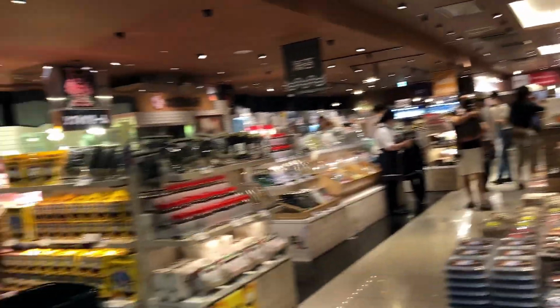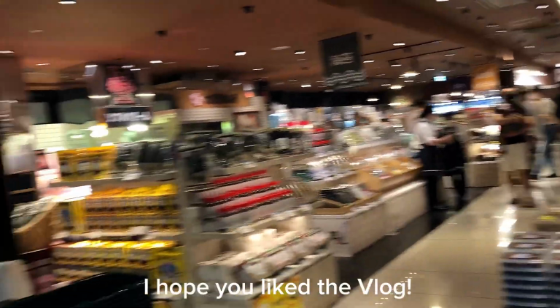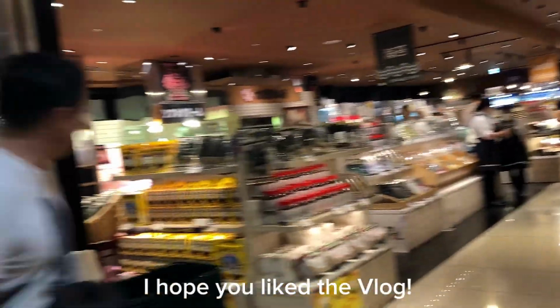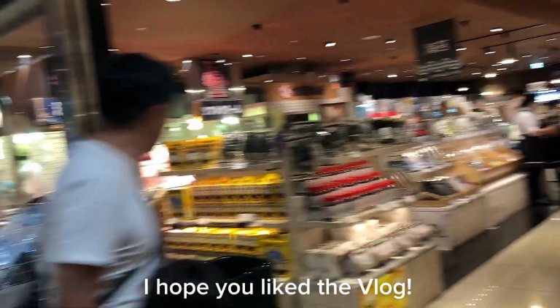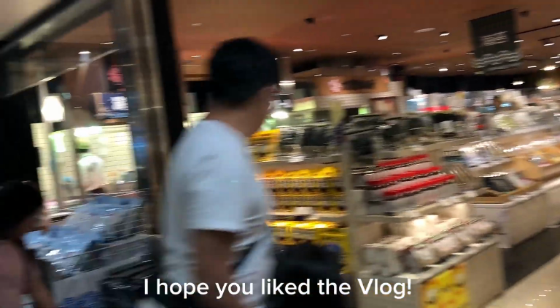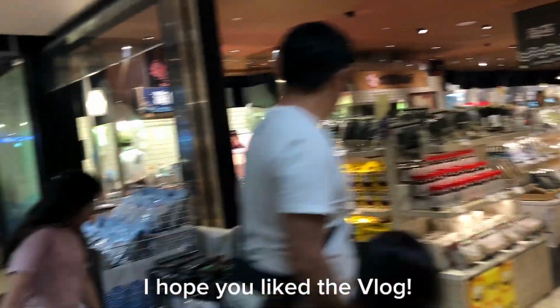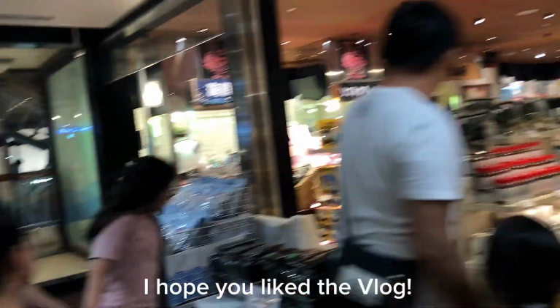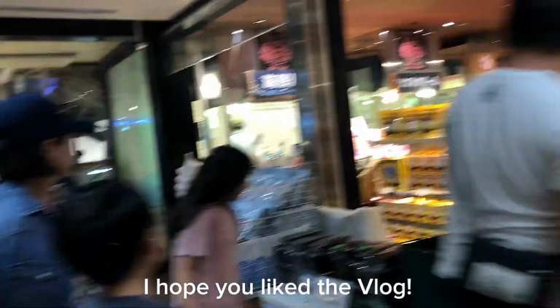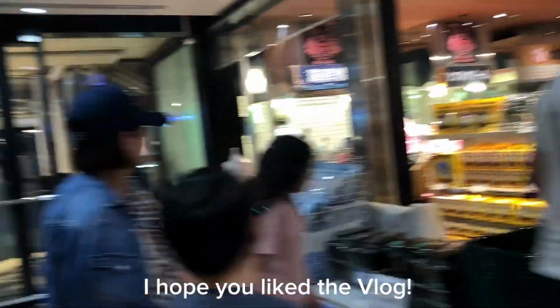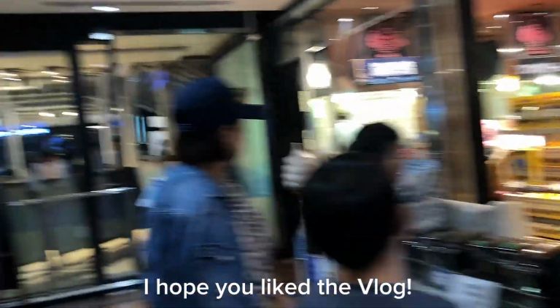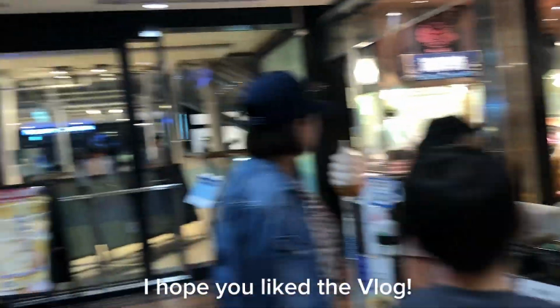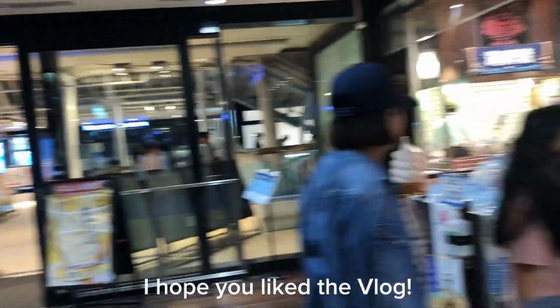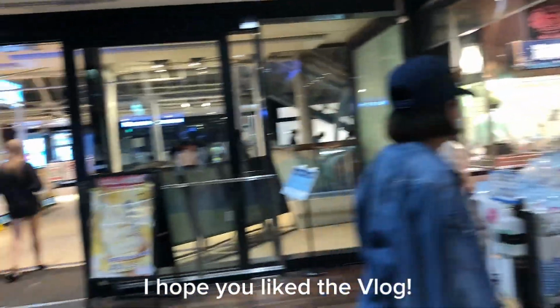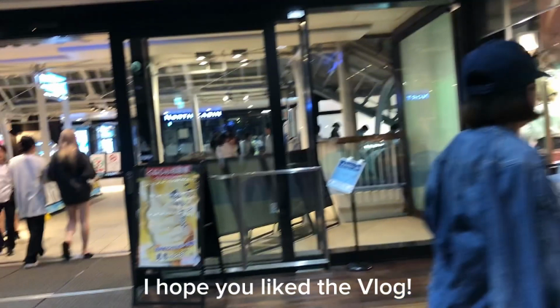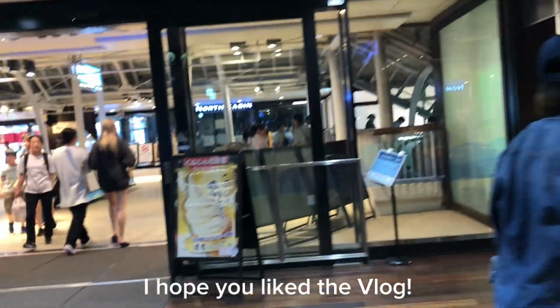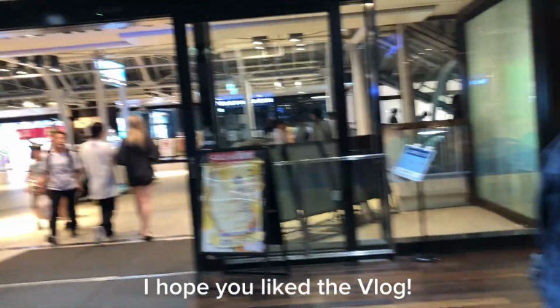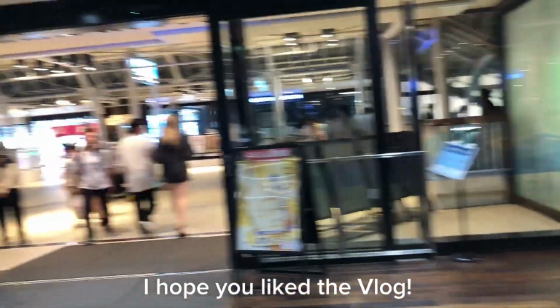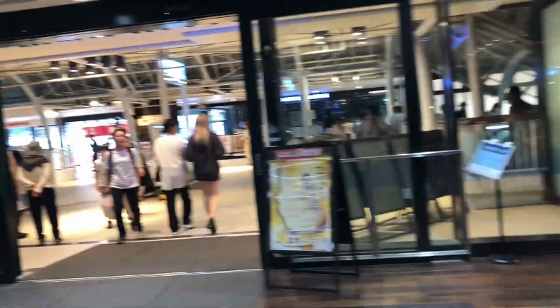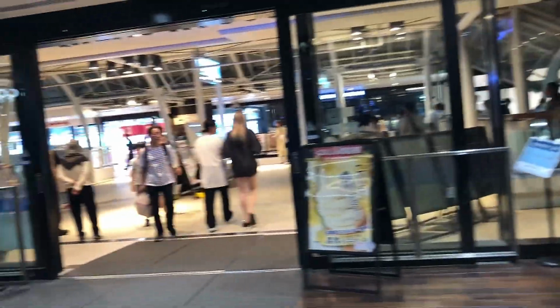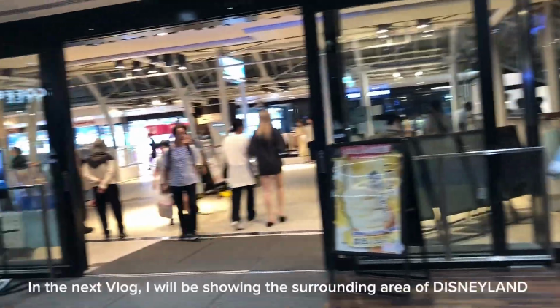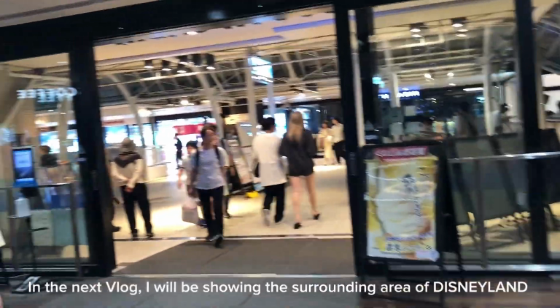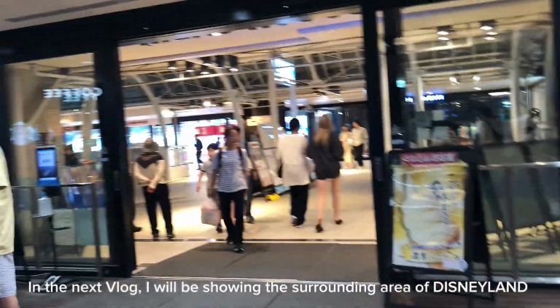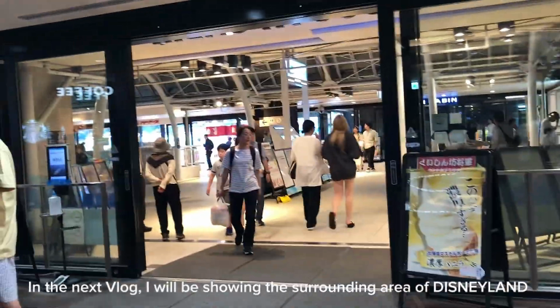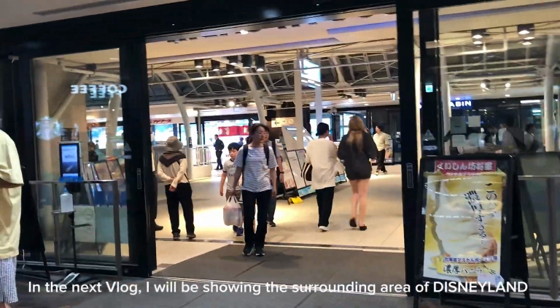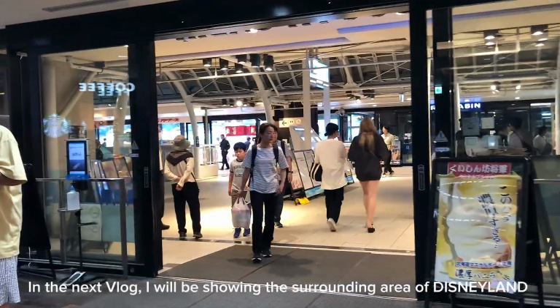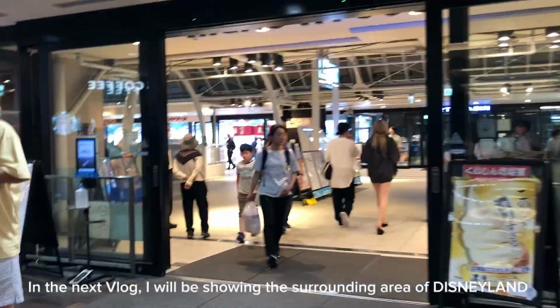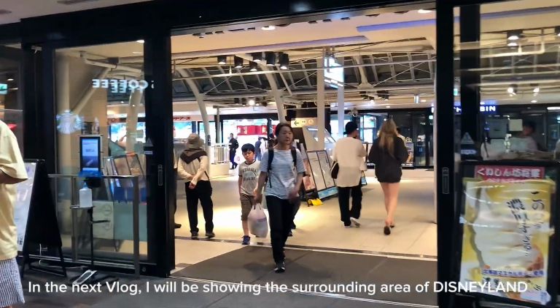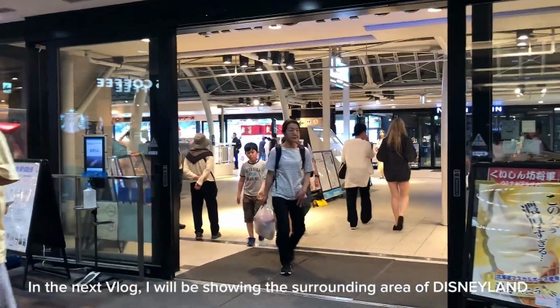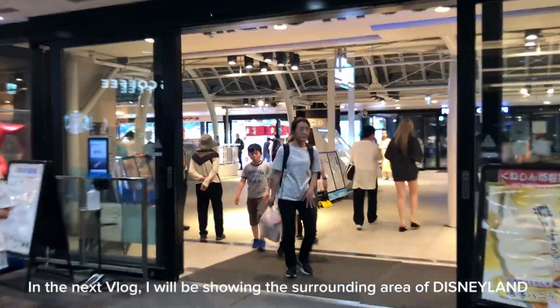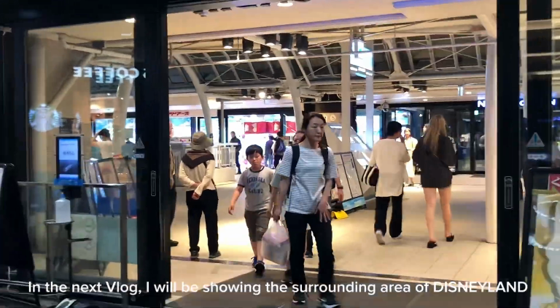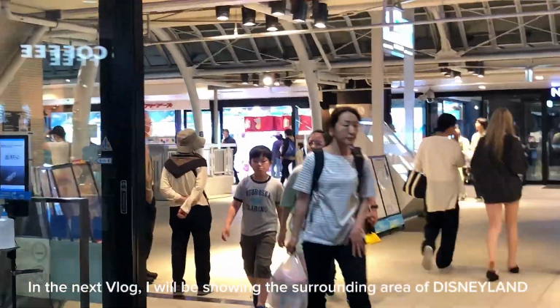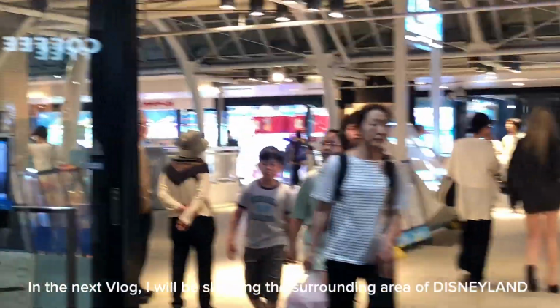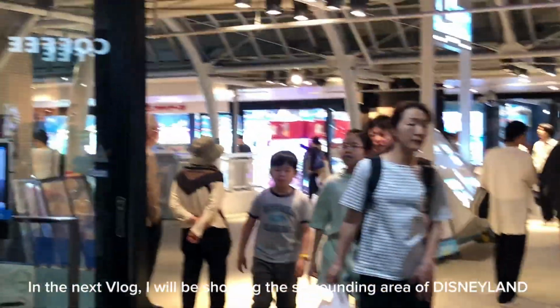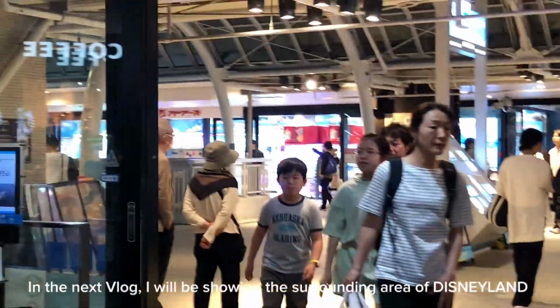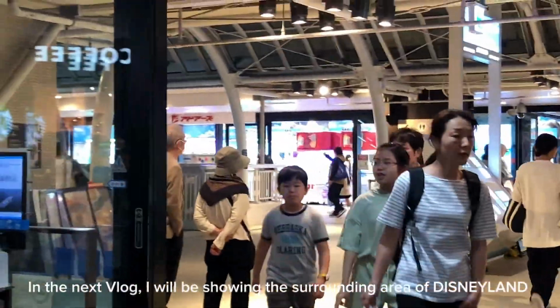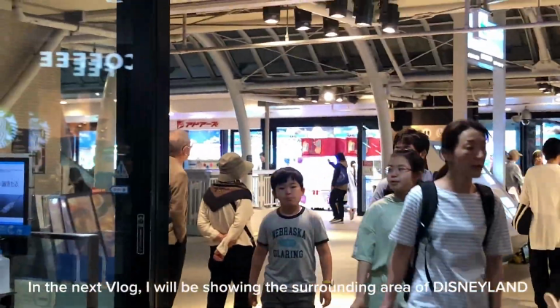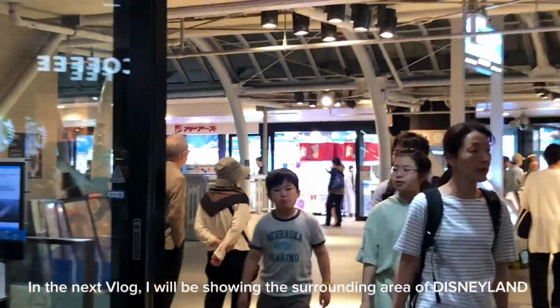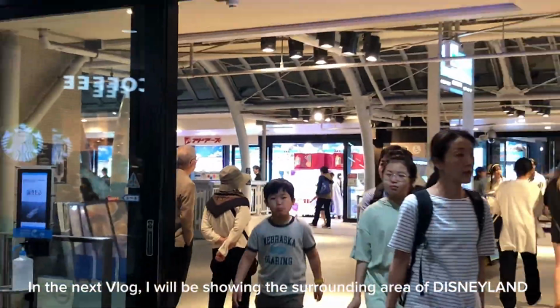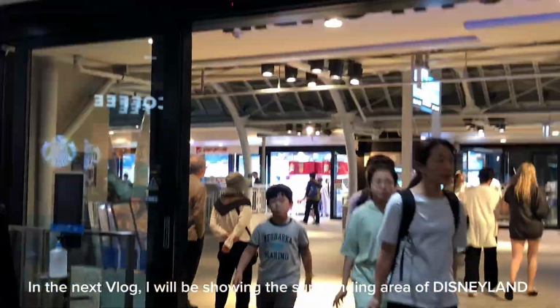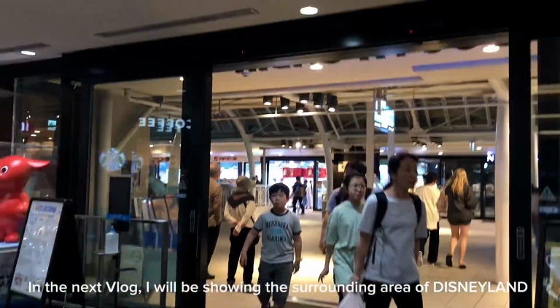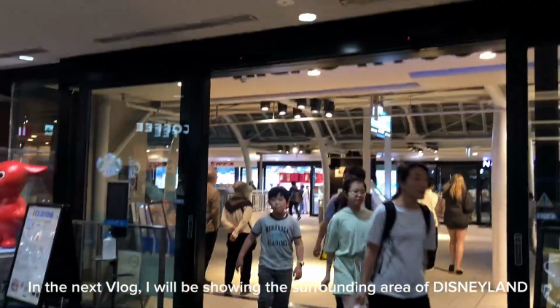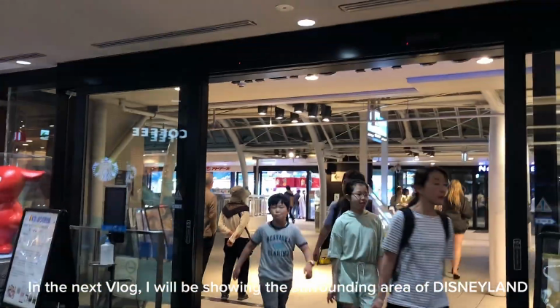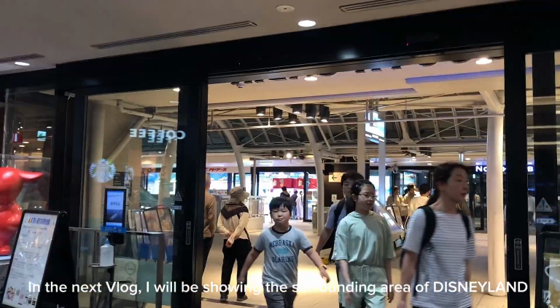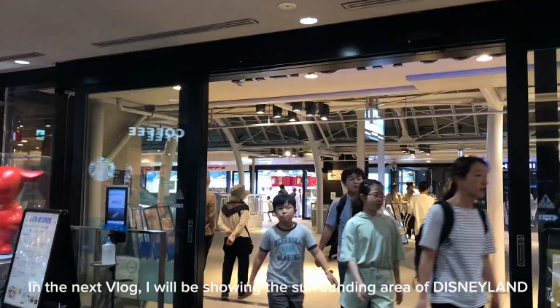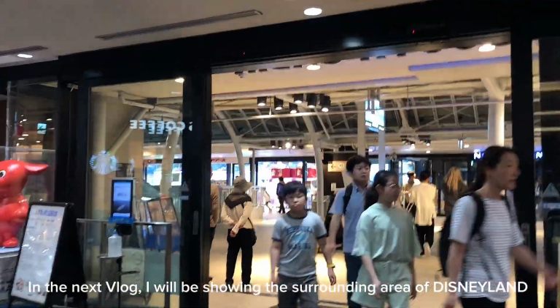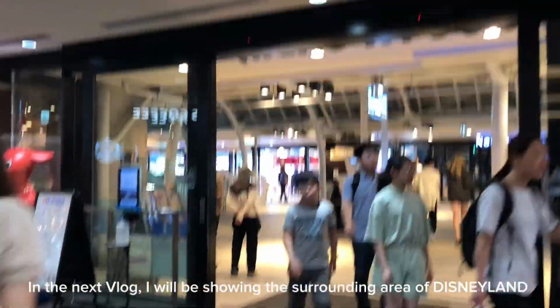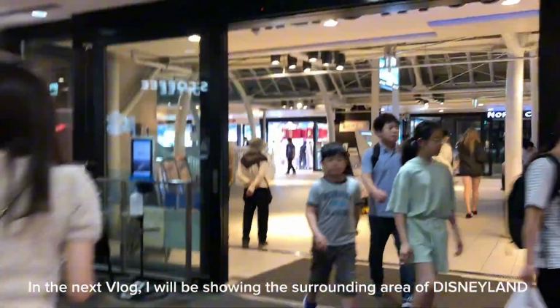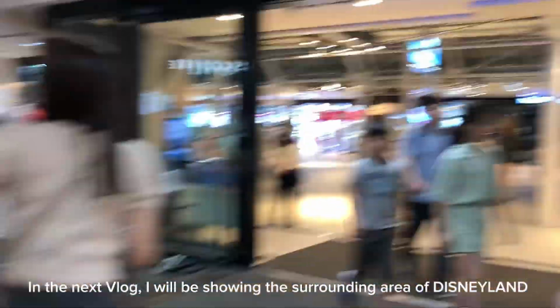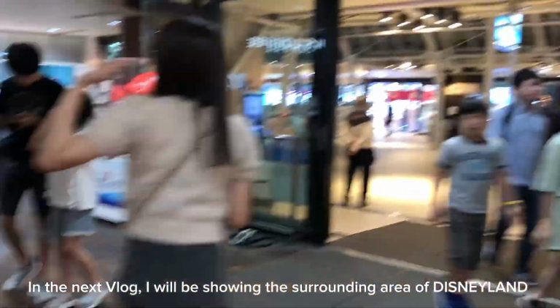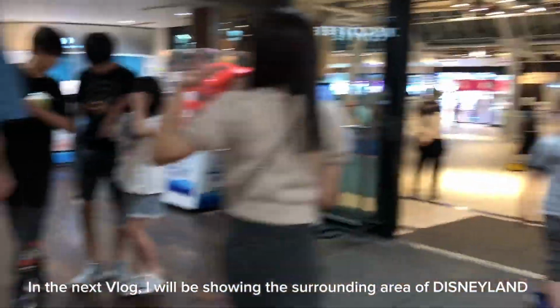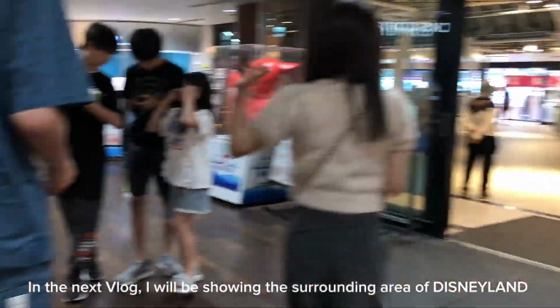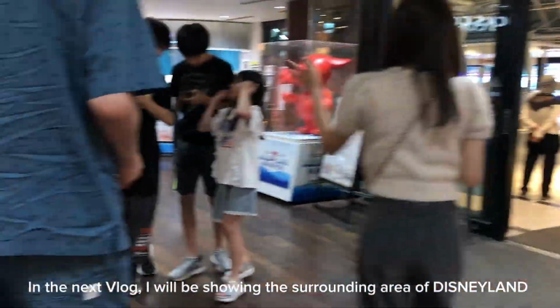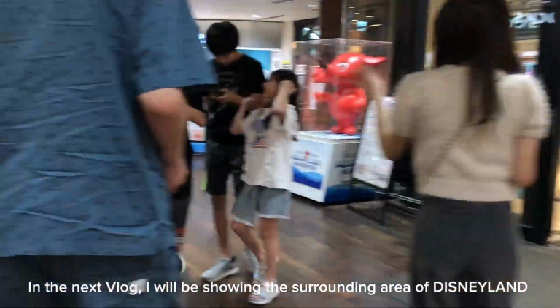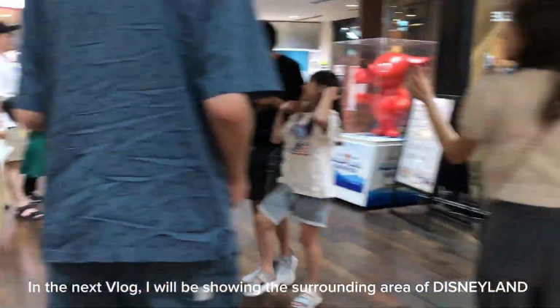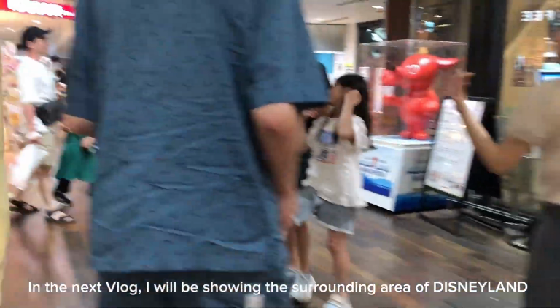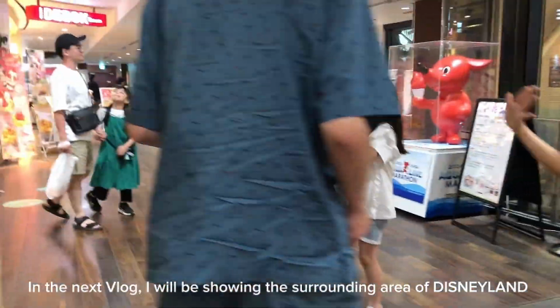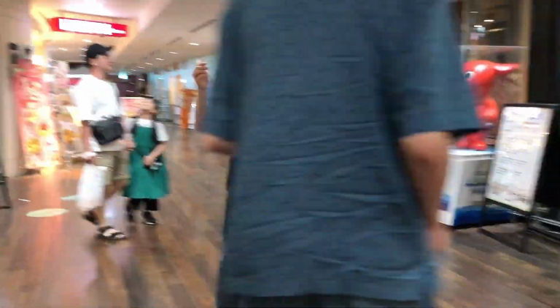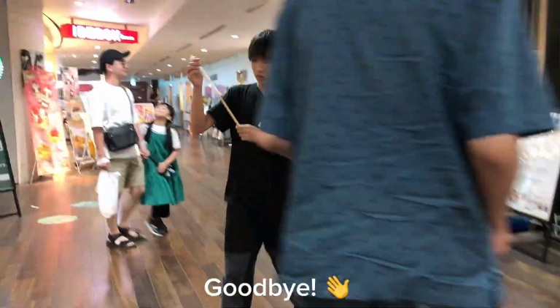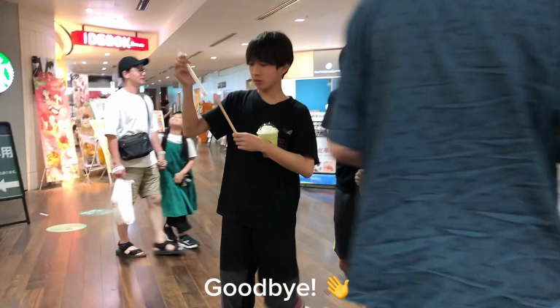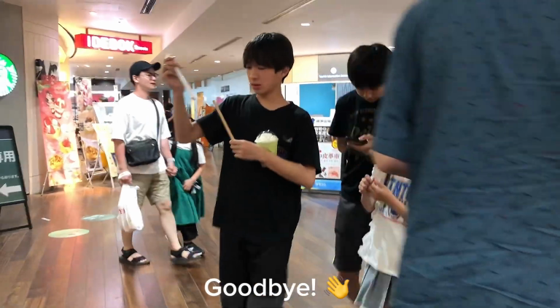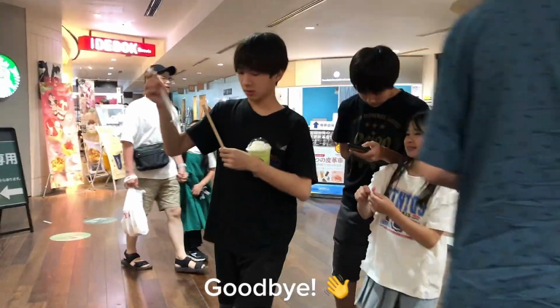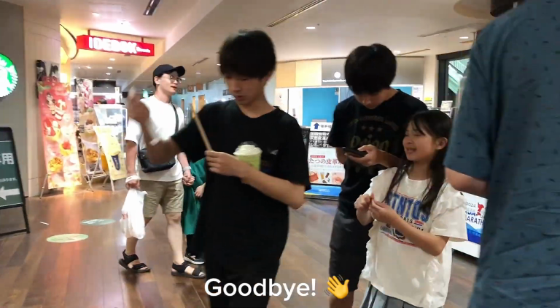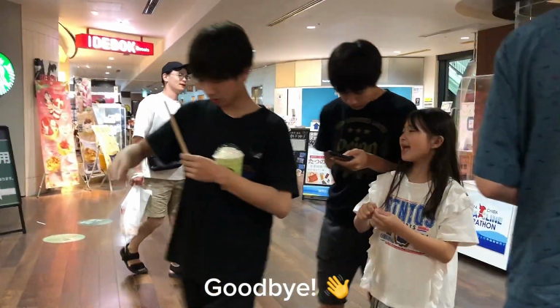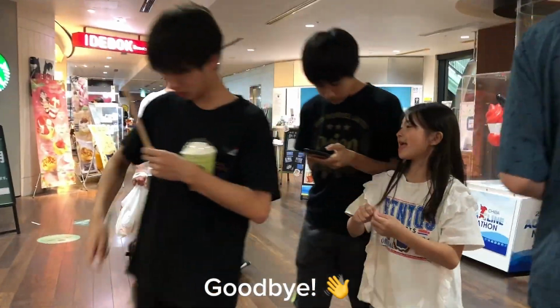I hope you liked the vlog. In the next vlog, I will be showing the surrounding area of Disneyland. Goodbye. Bye.